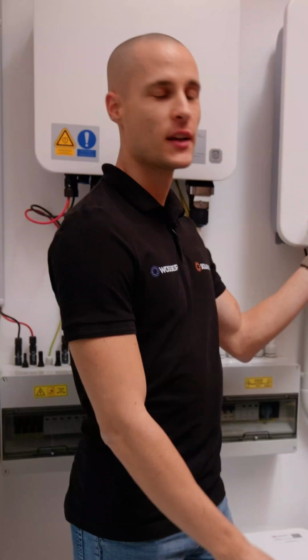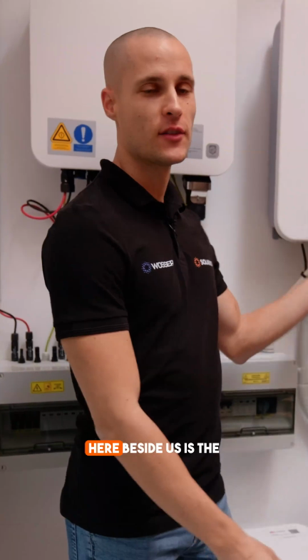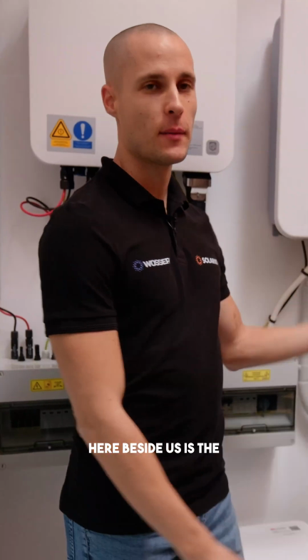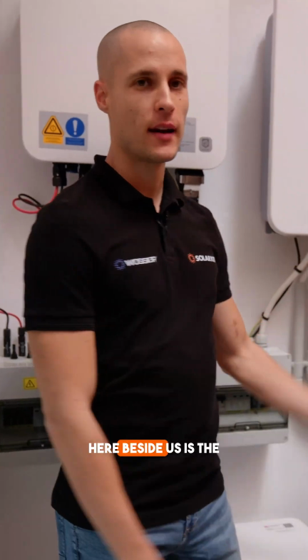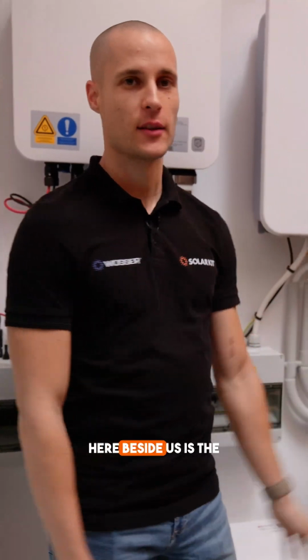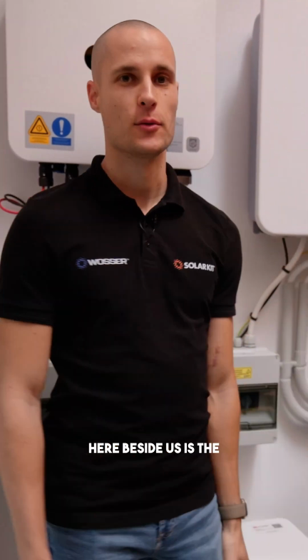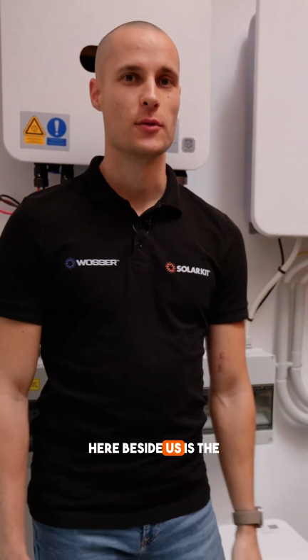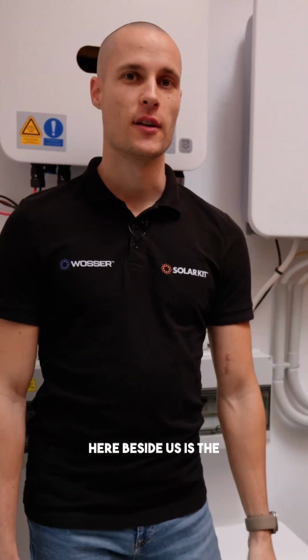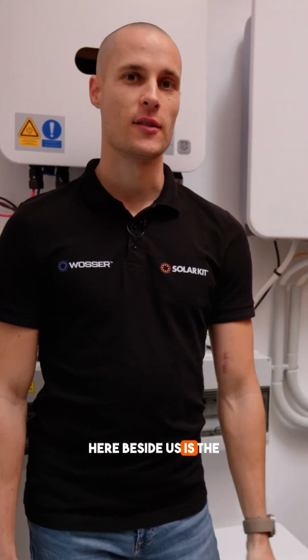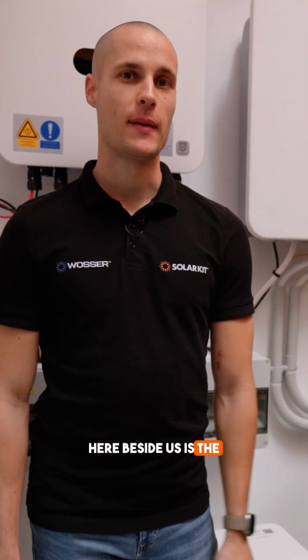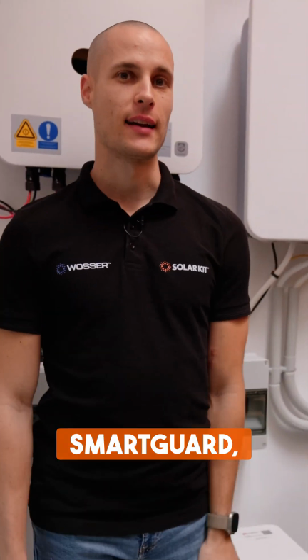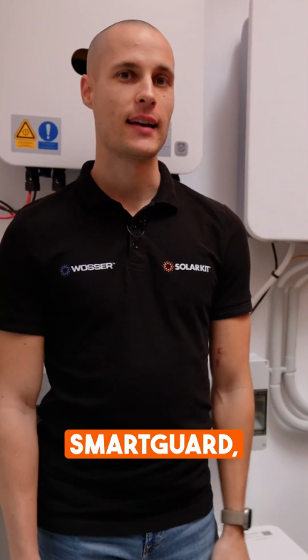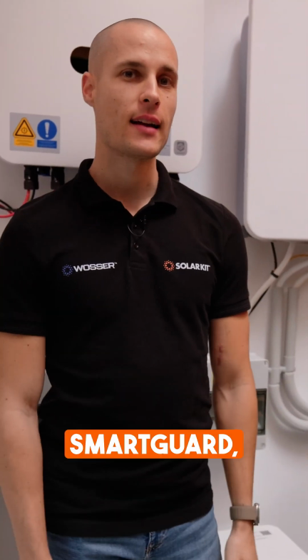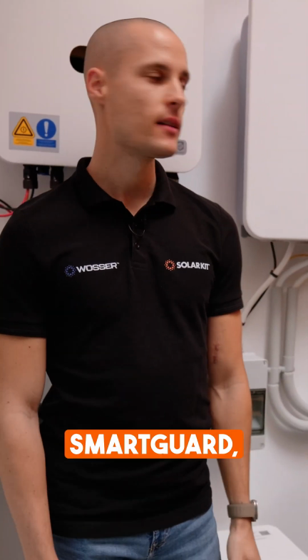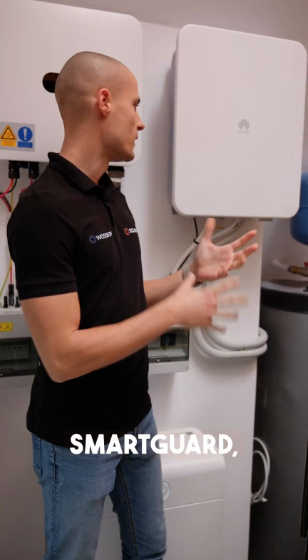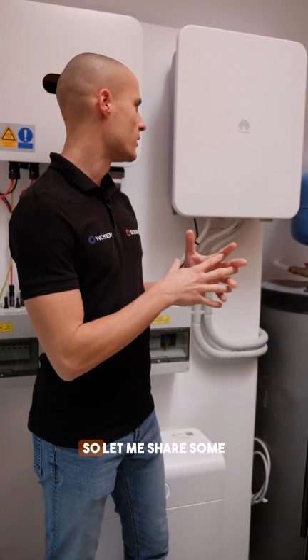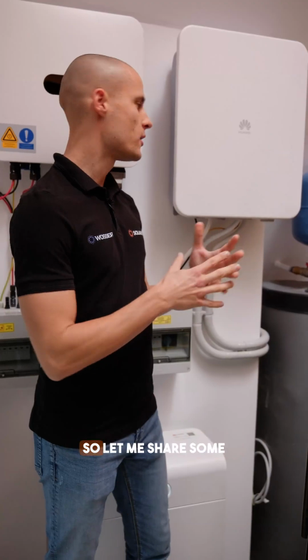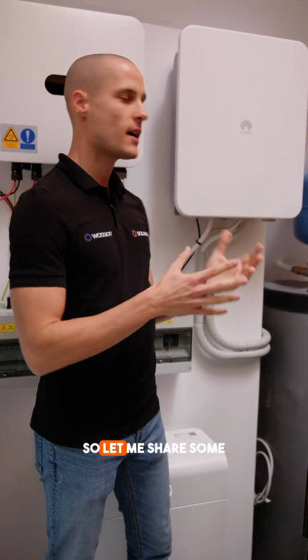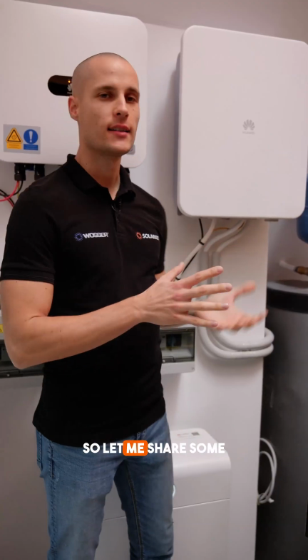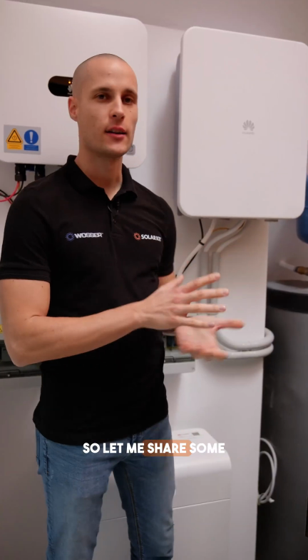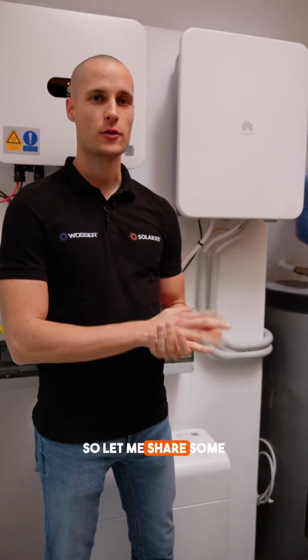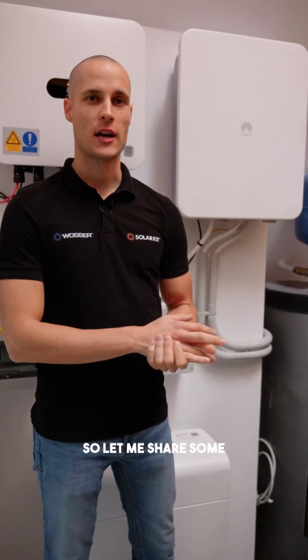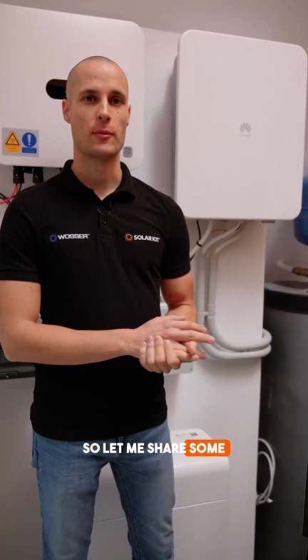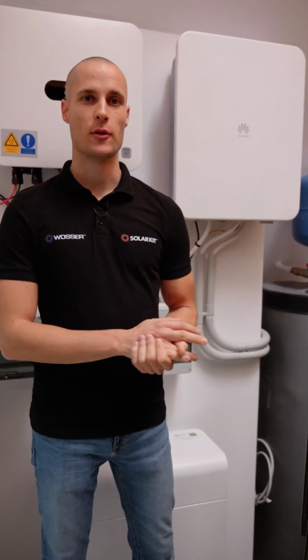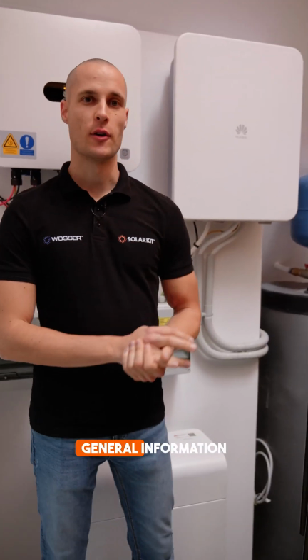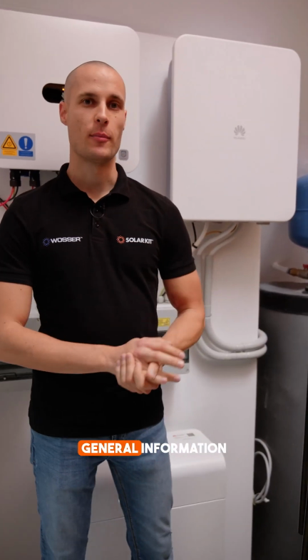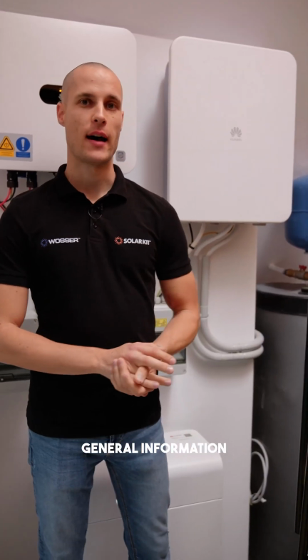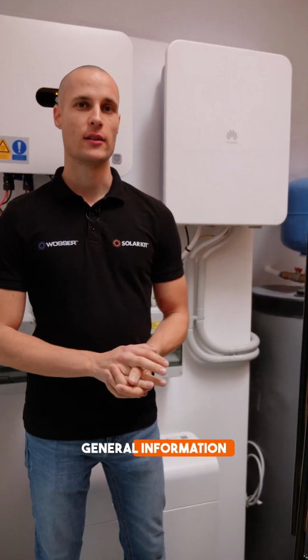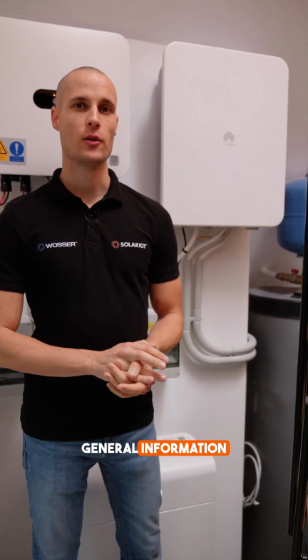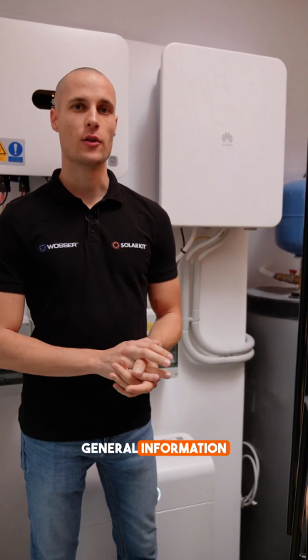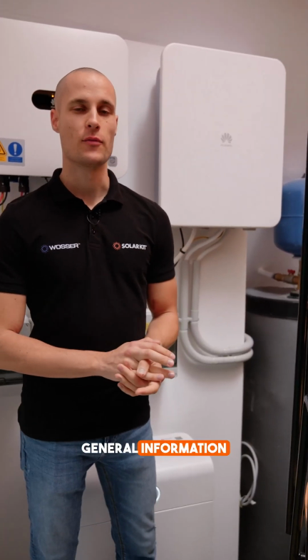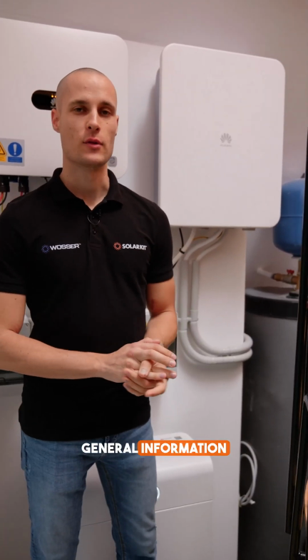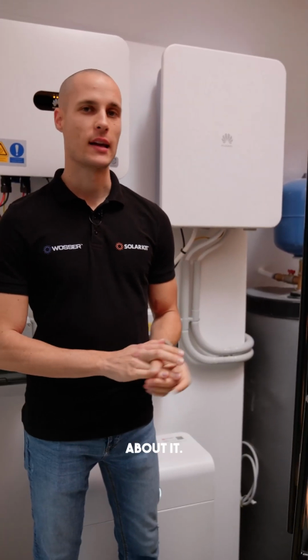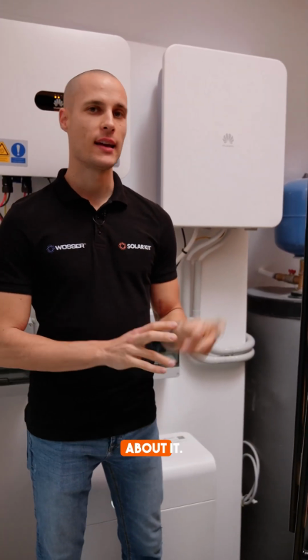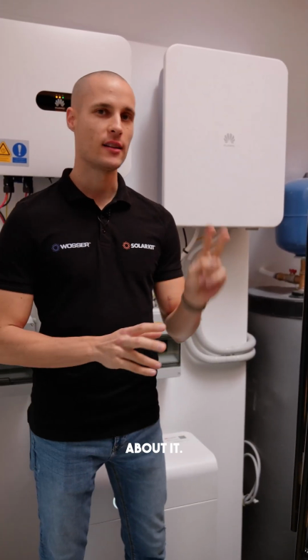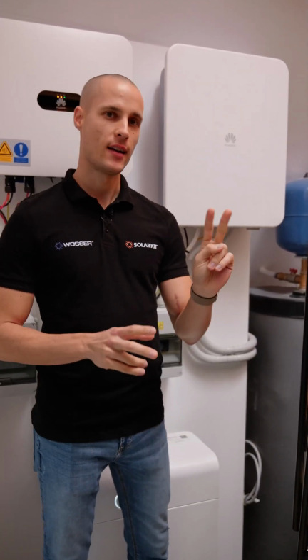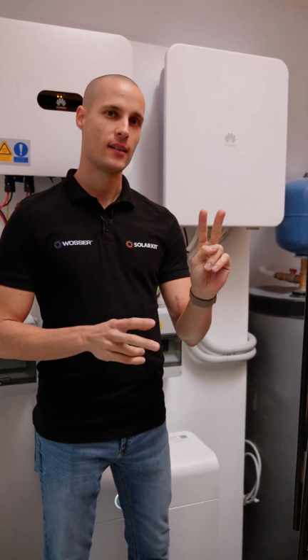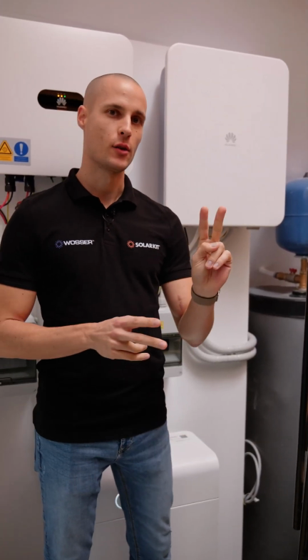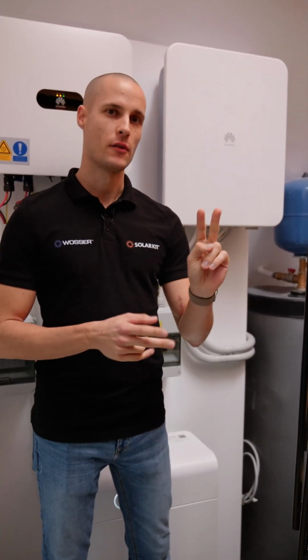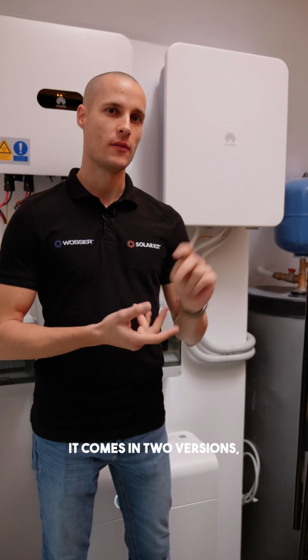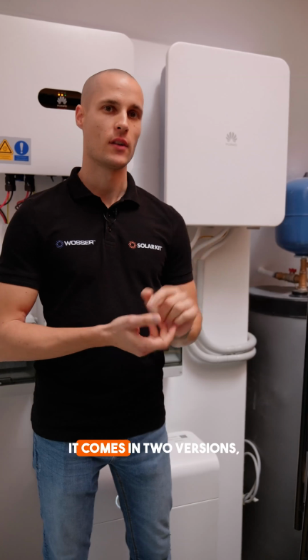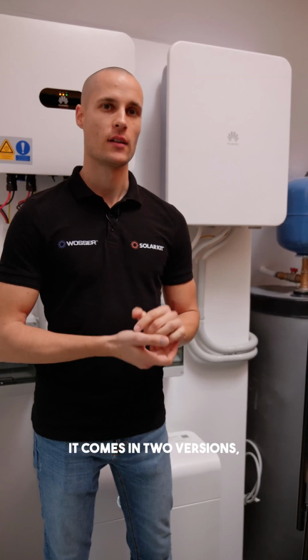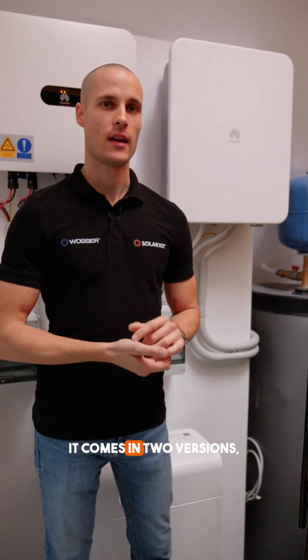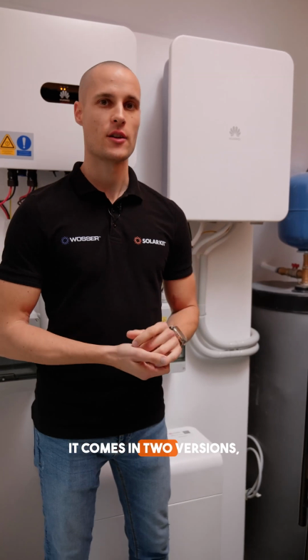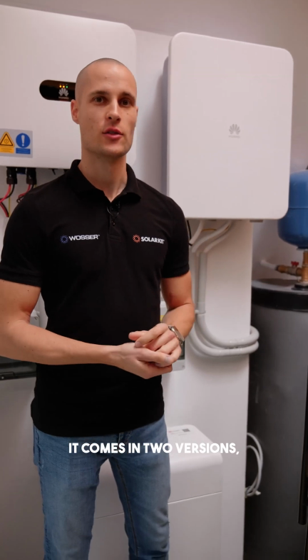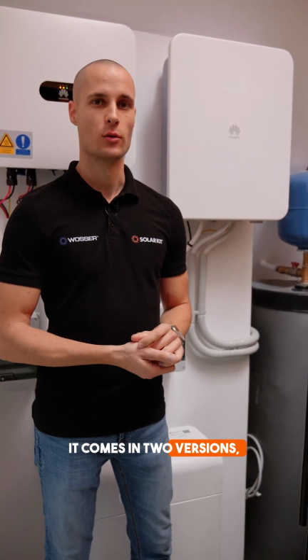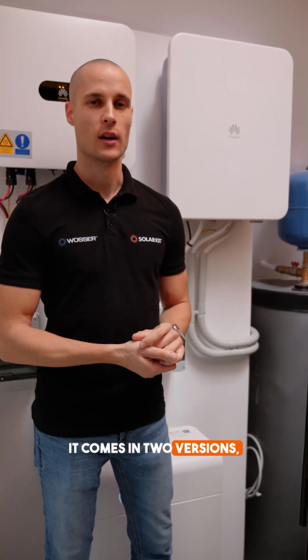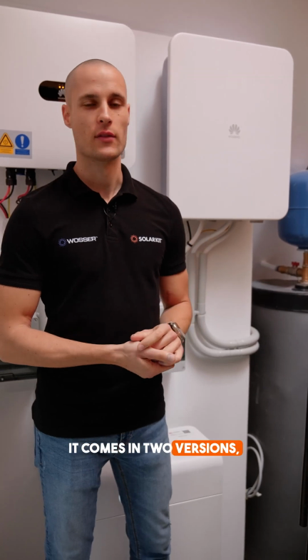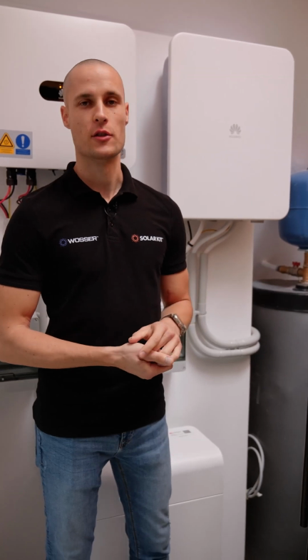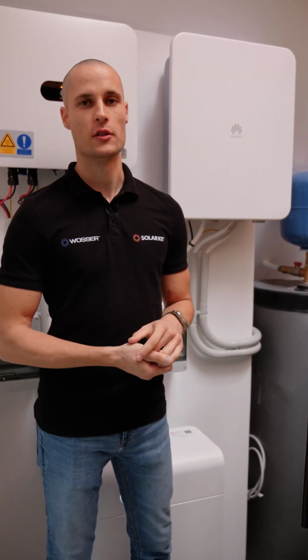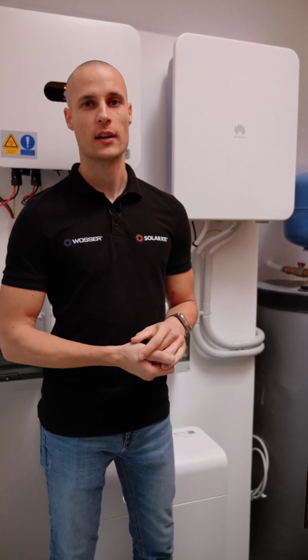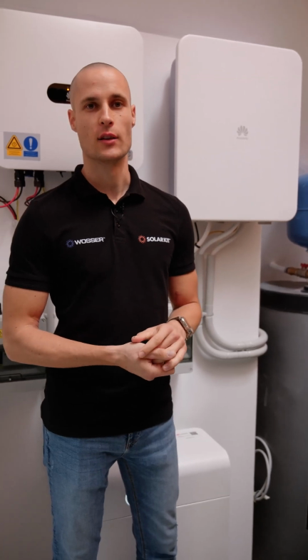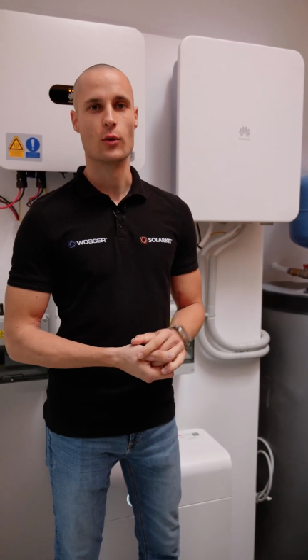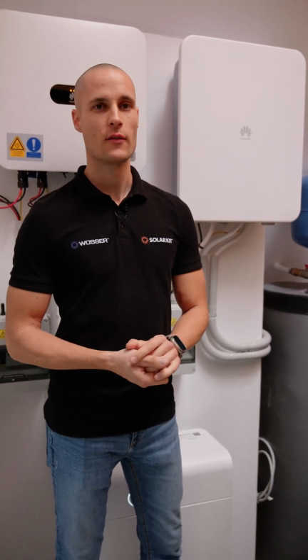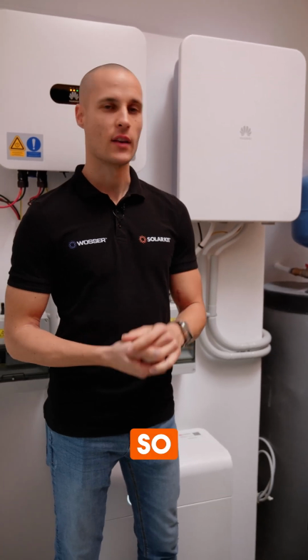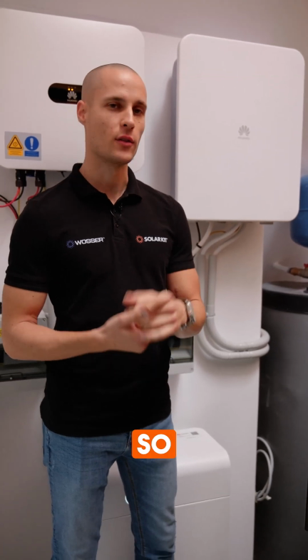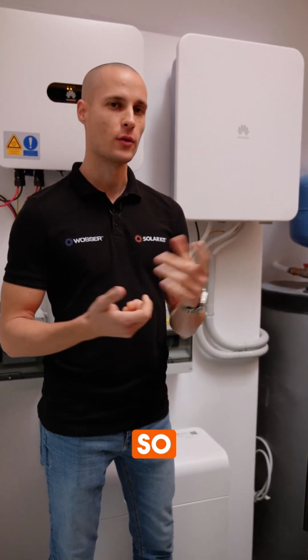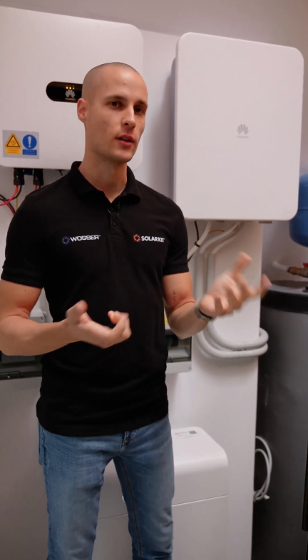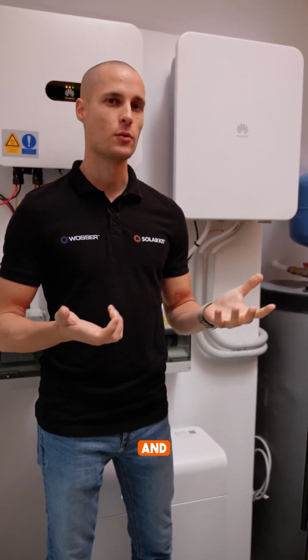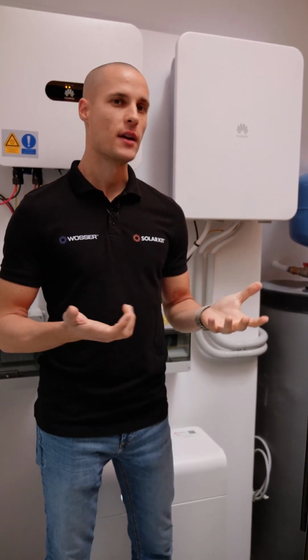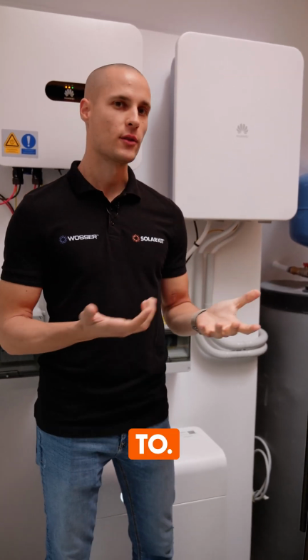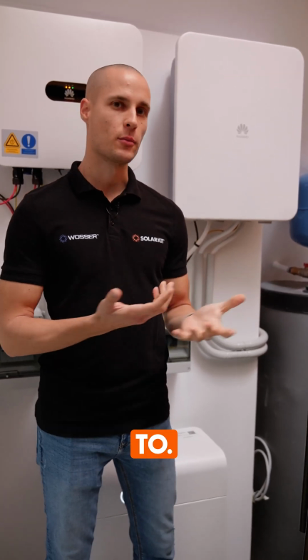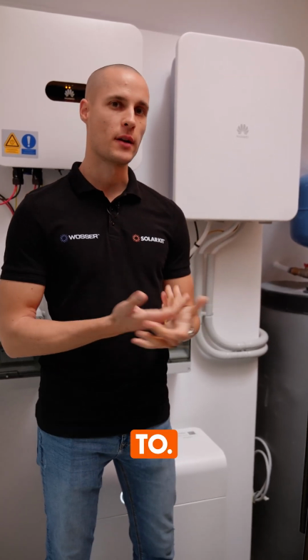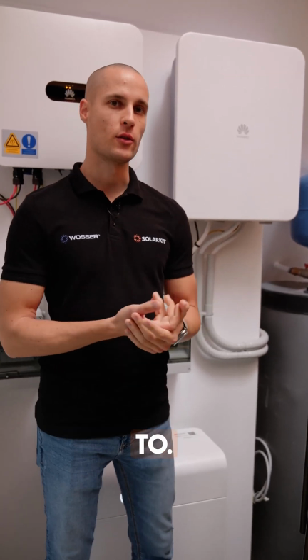Here beside us is the SmartGuard, so let me share some general information about it. It comes in two versions: the S0 and T0.